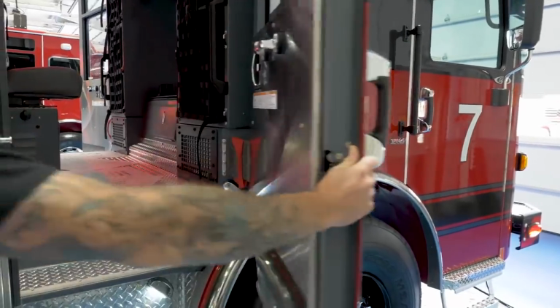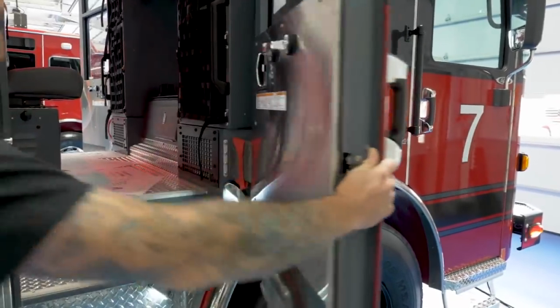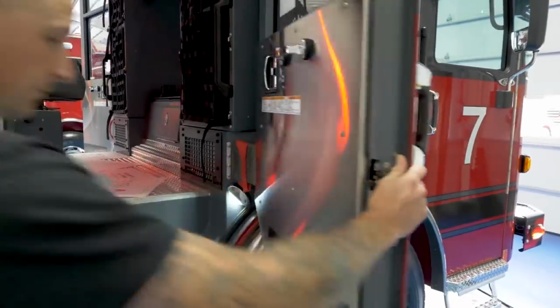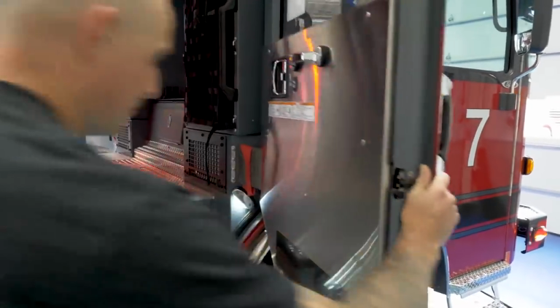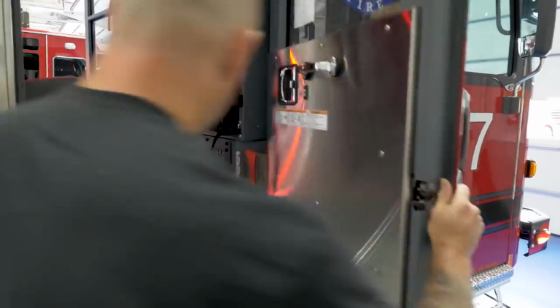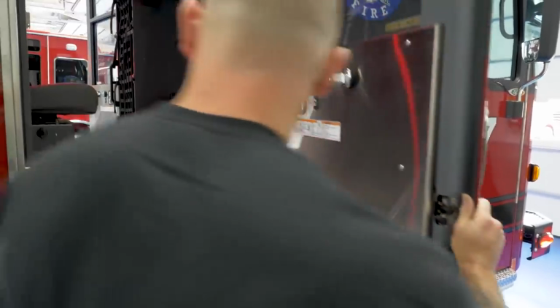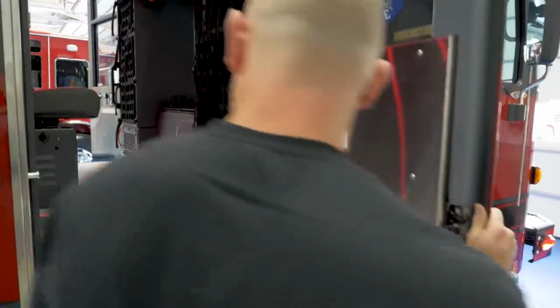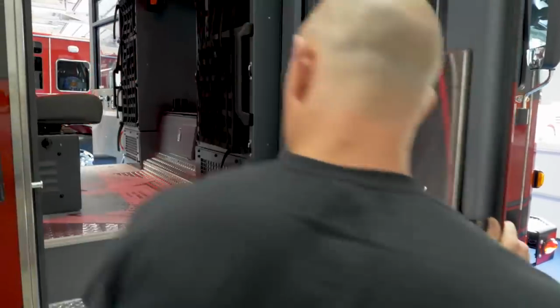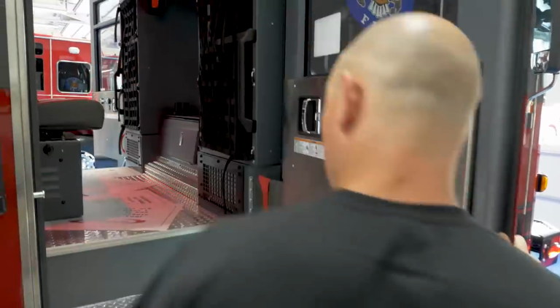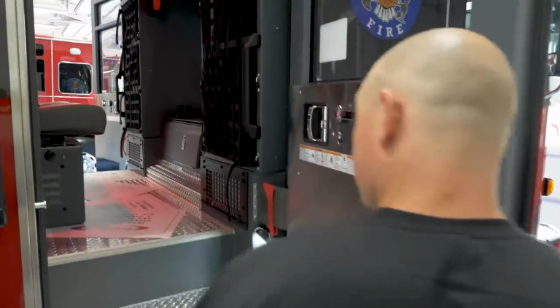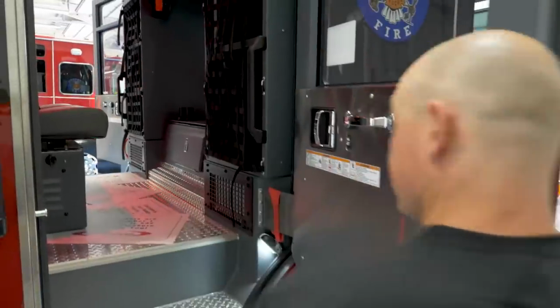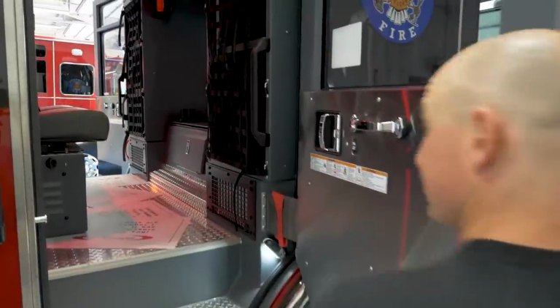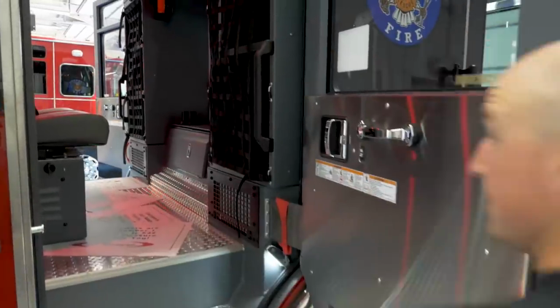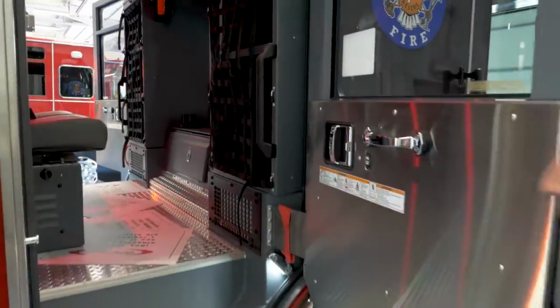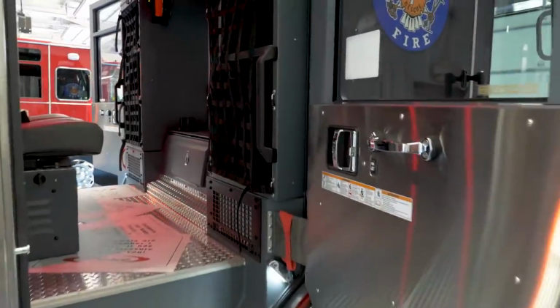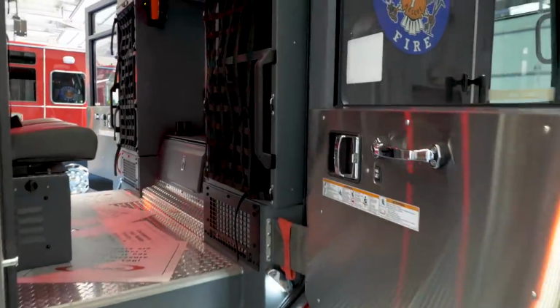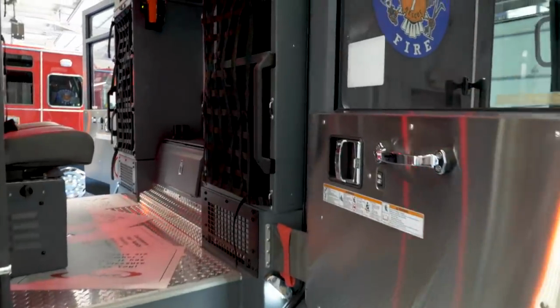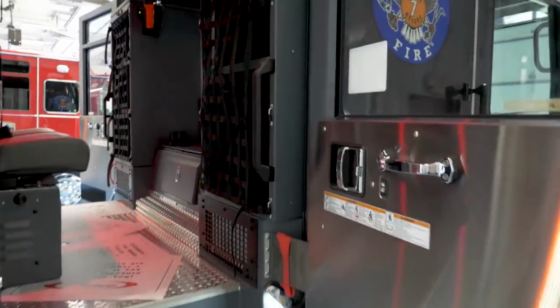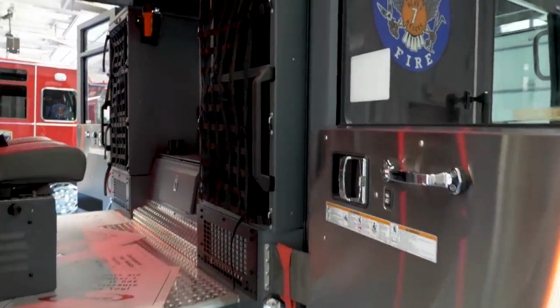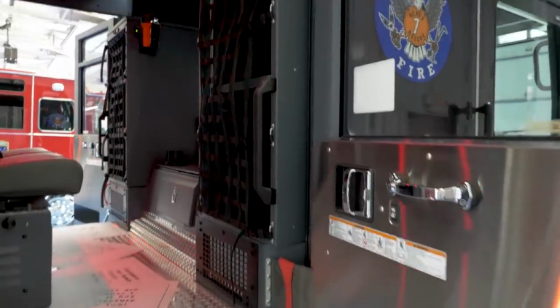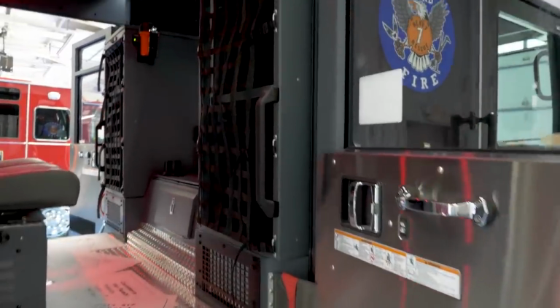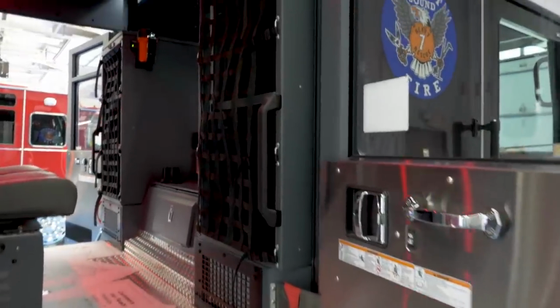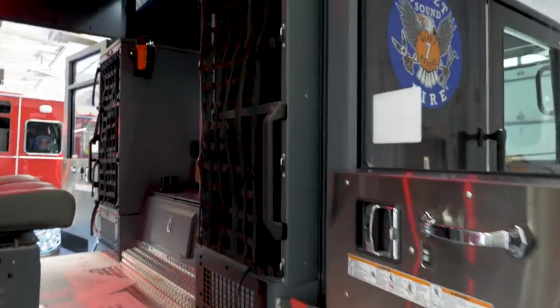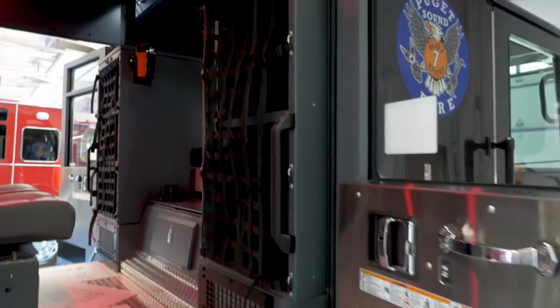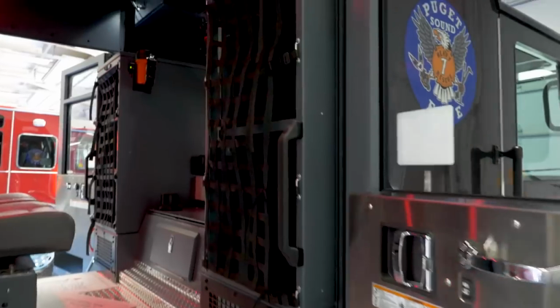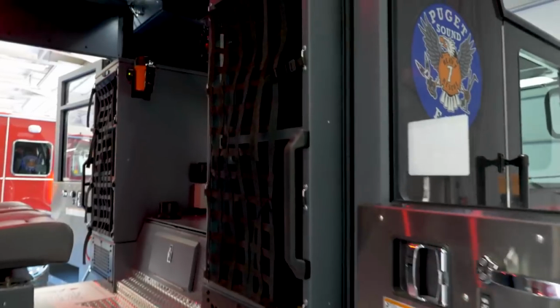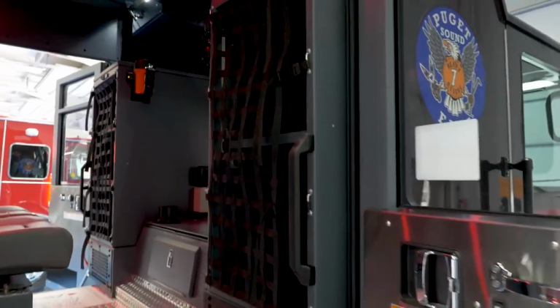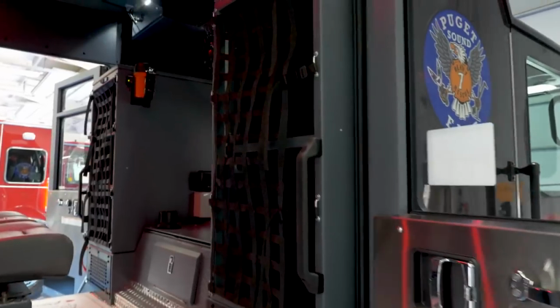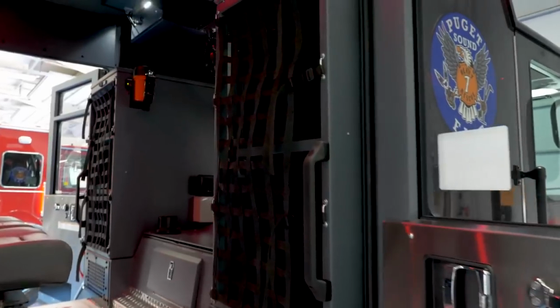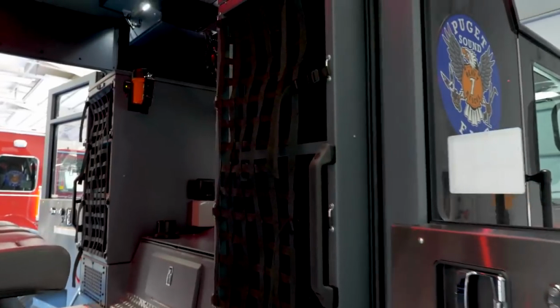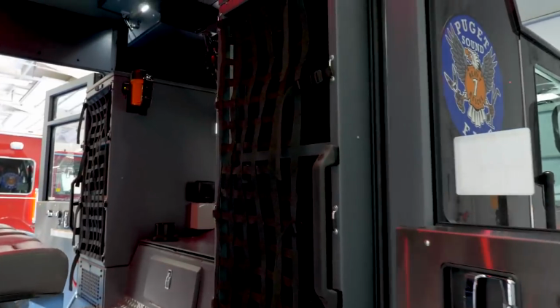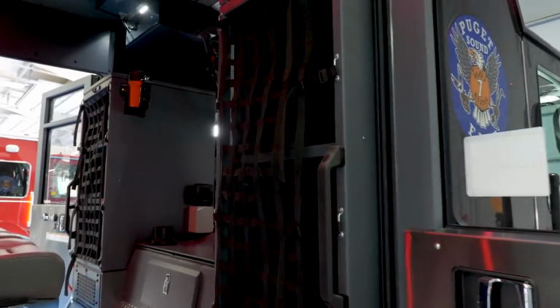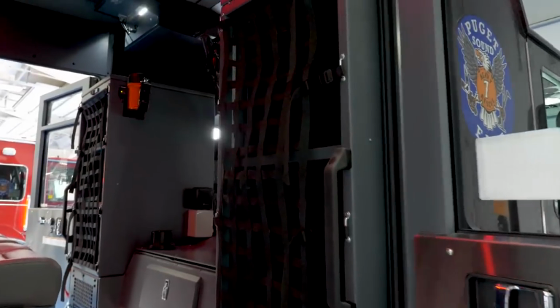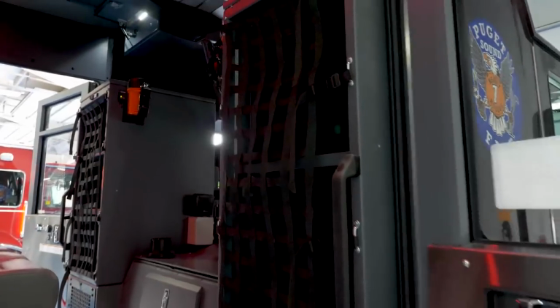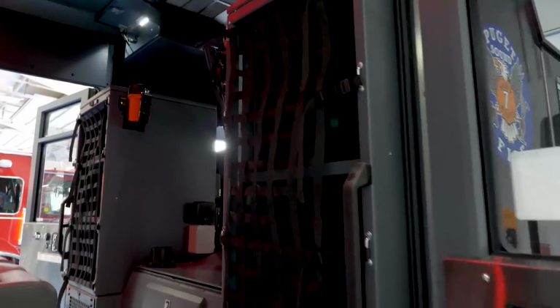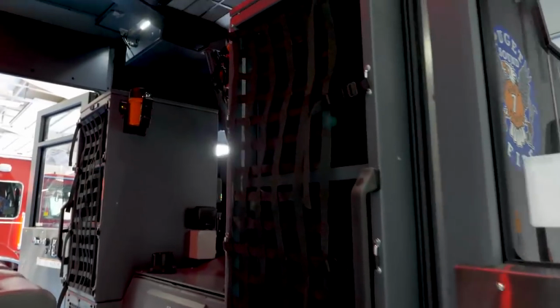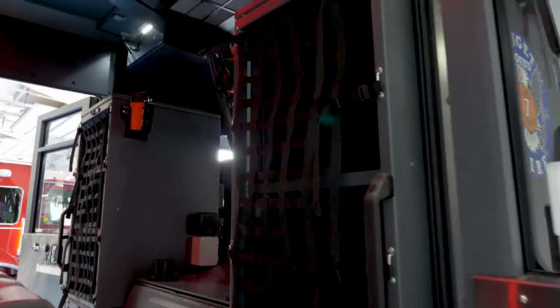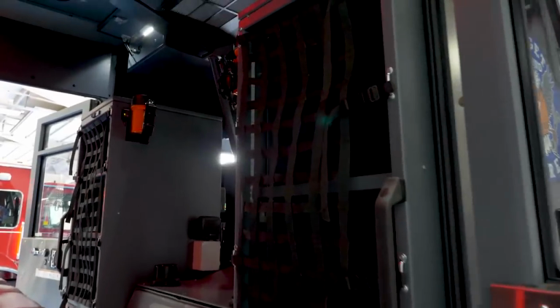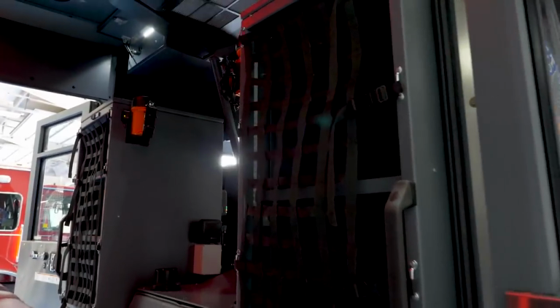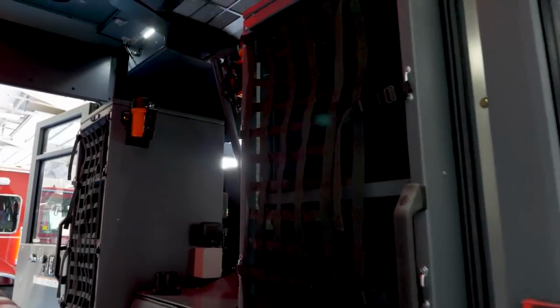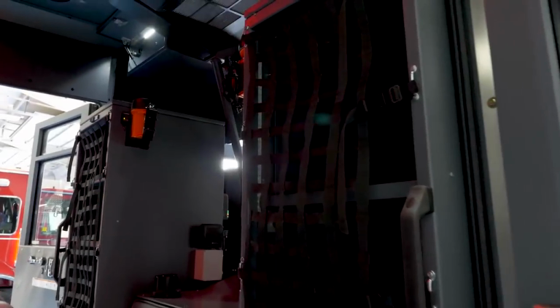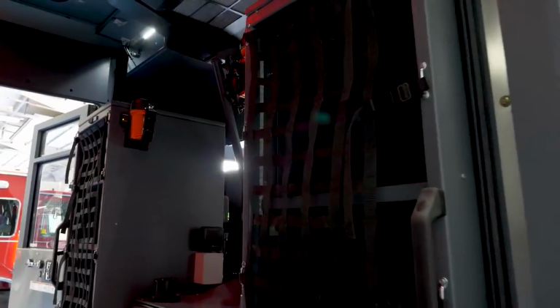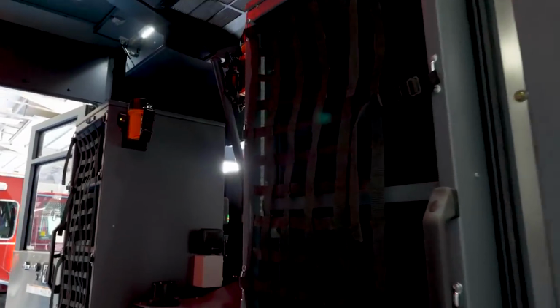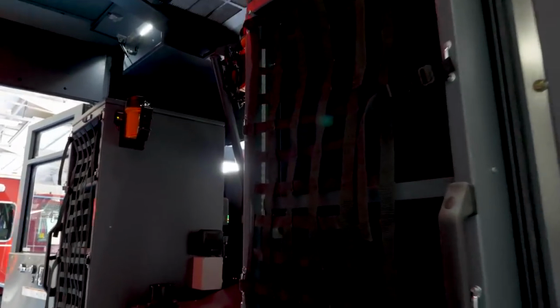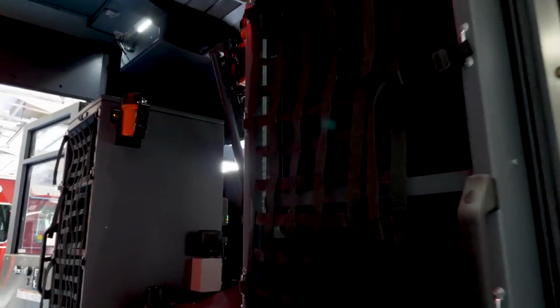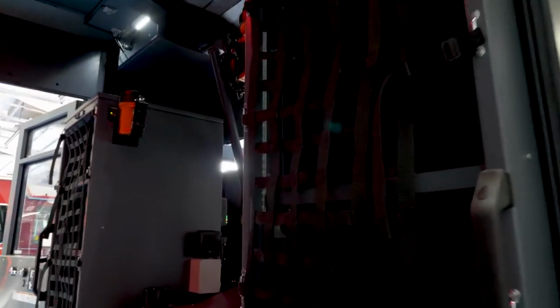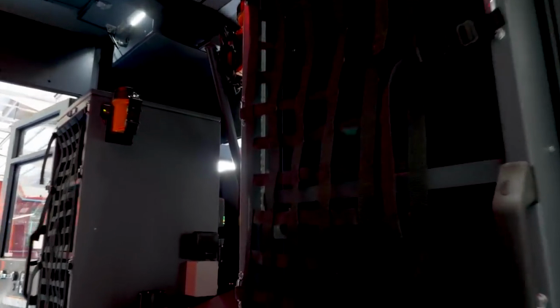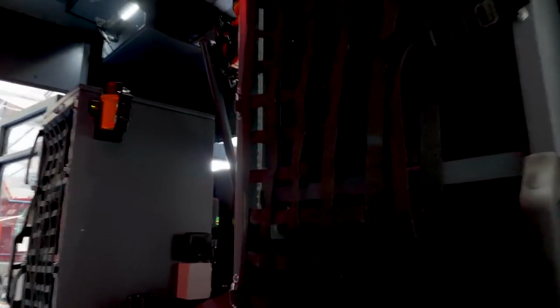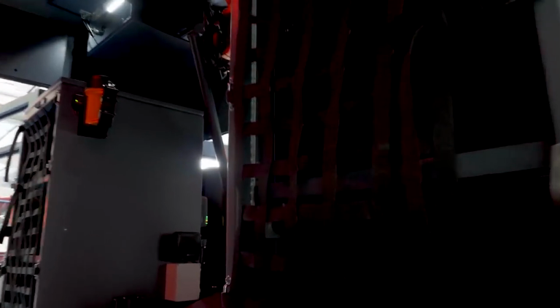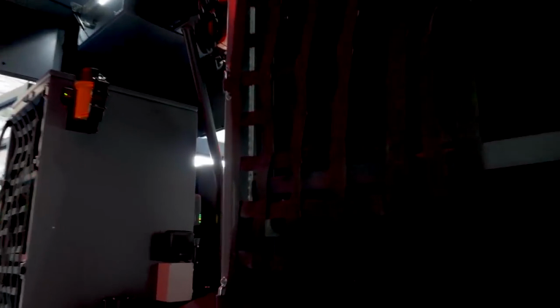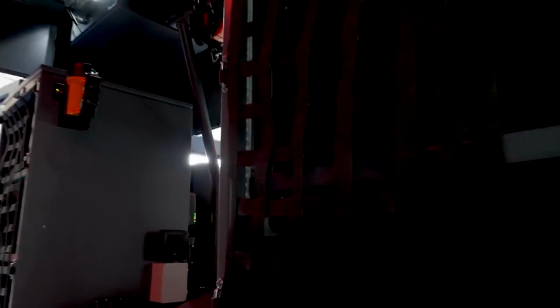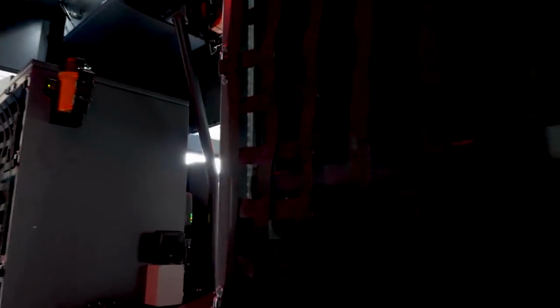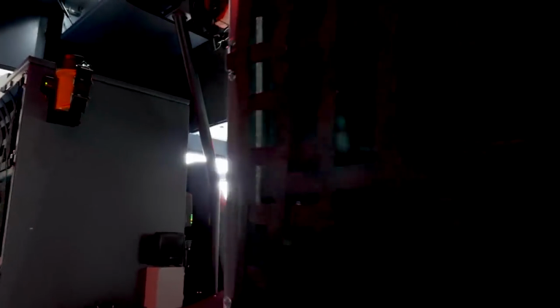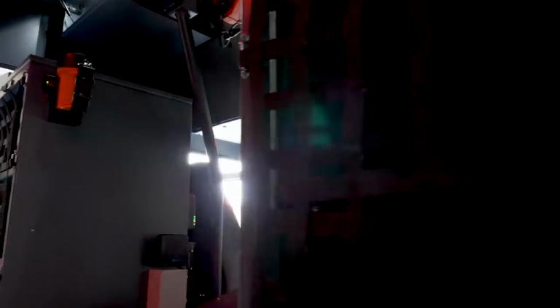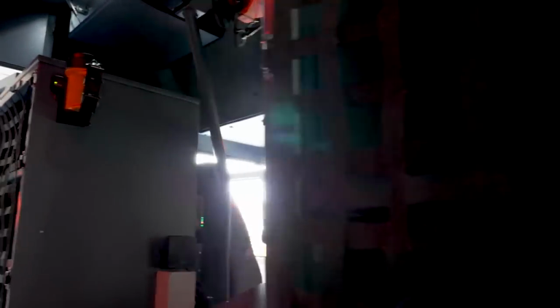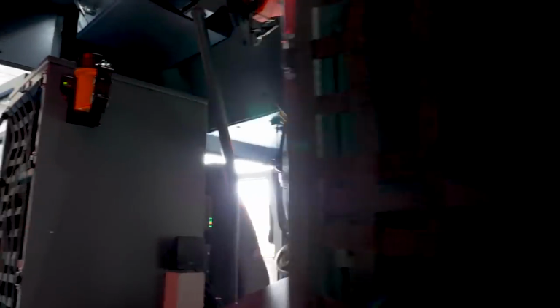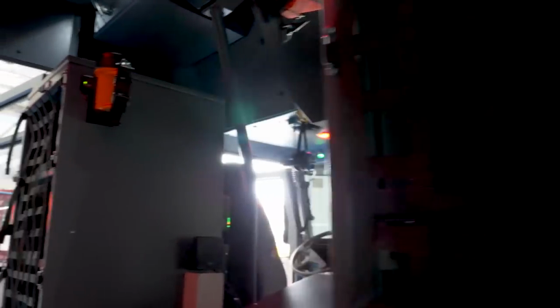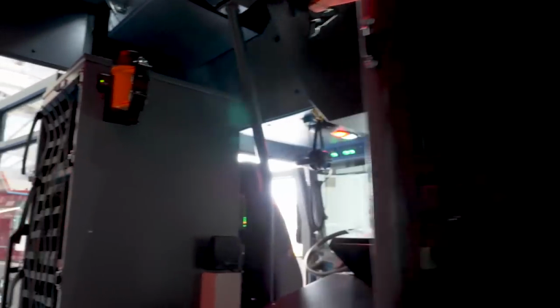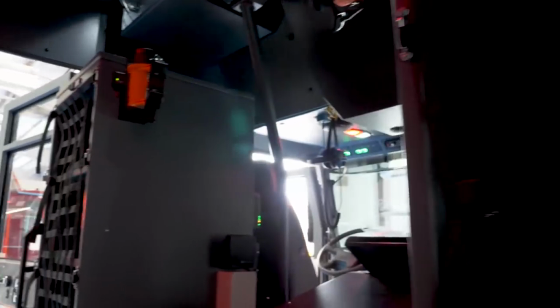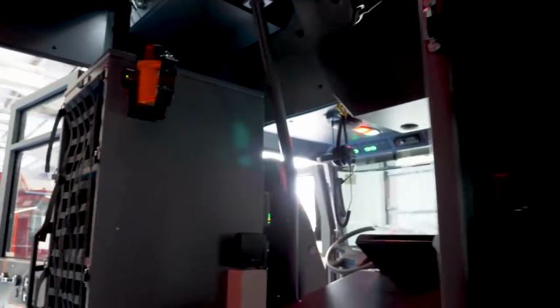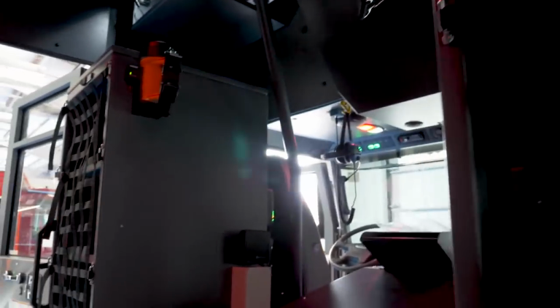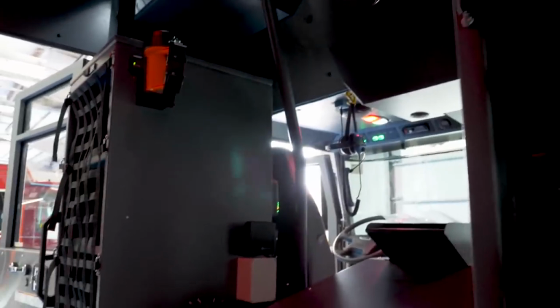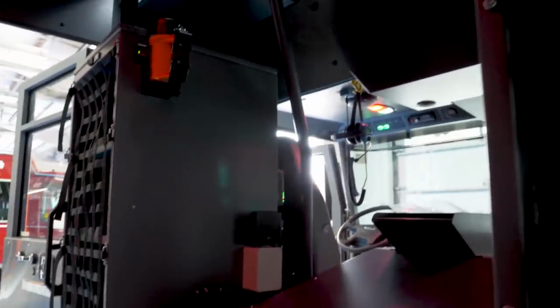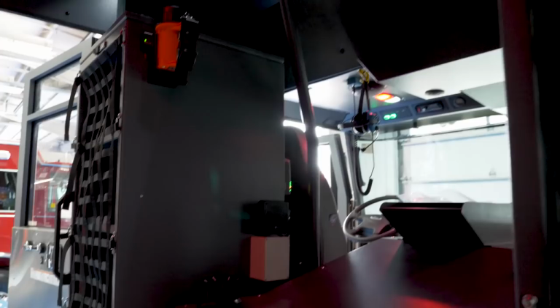So our third person's area has SCBA seat storage for their rope harness and rescue gear.